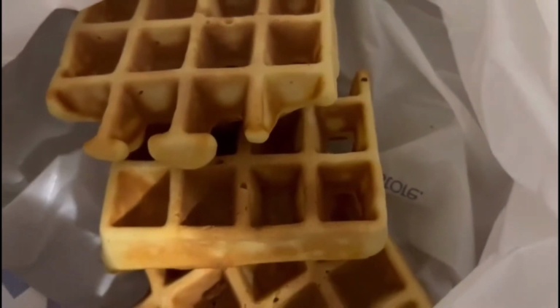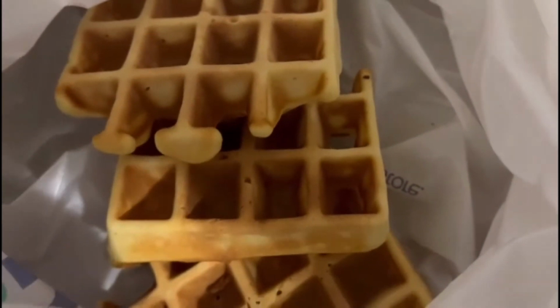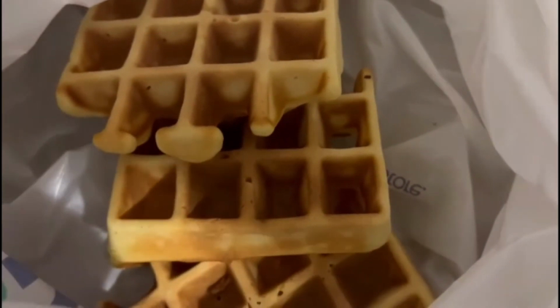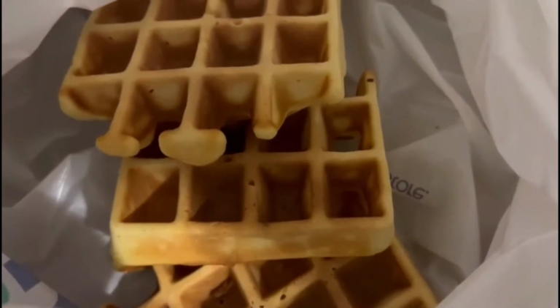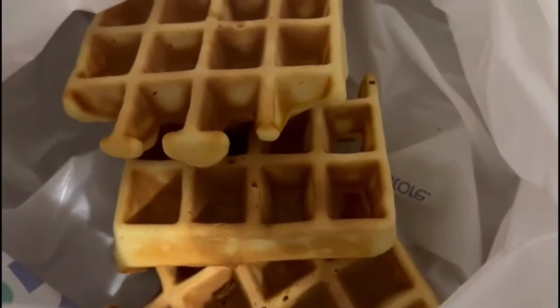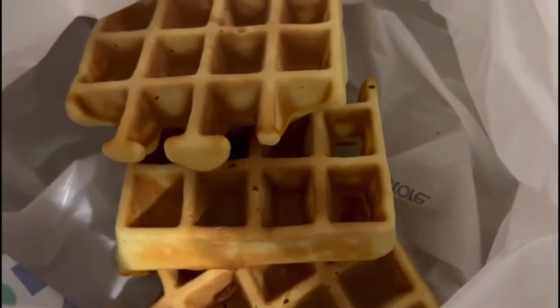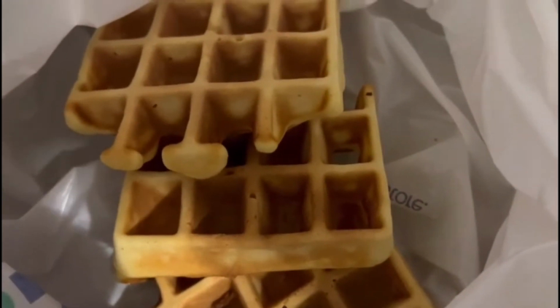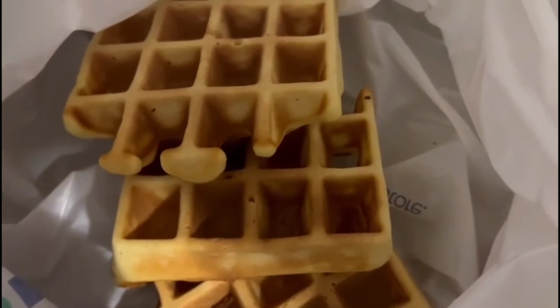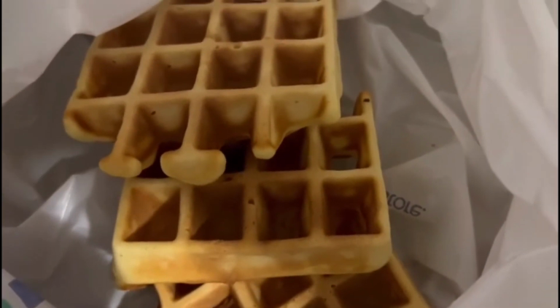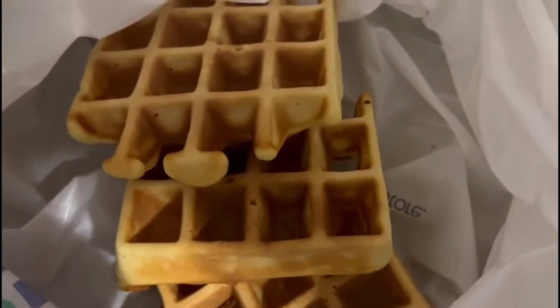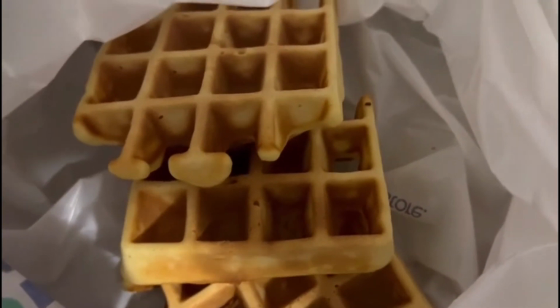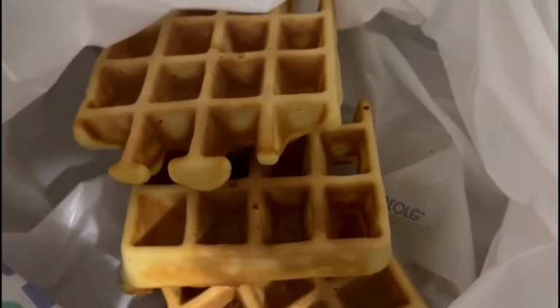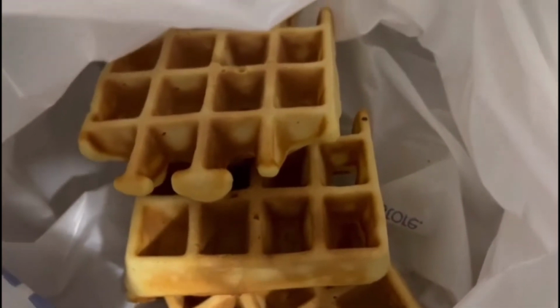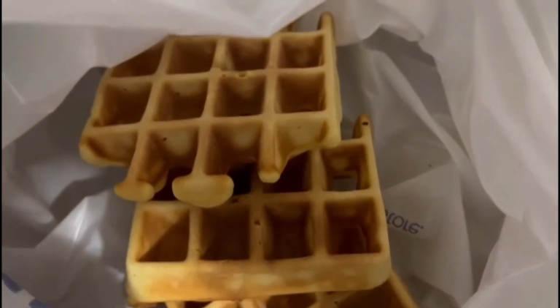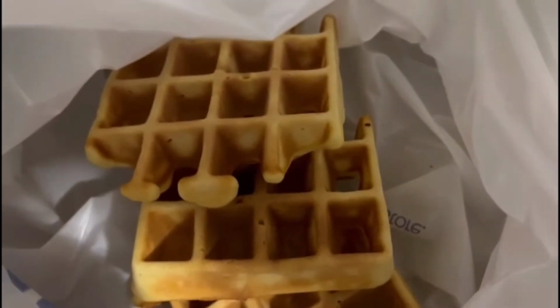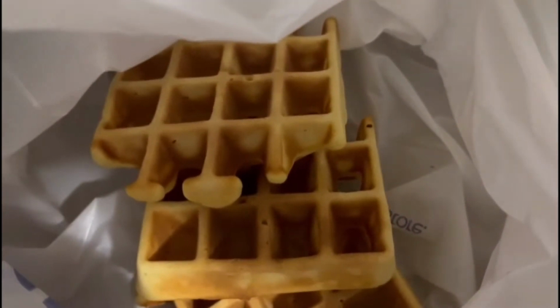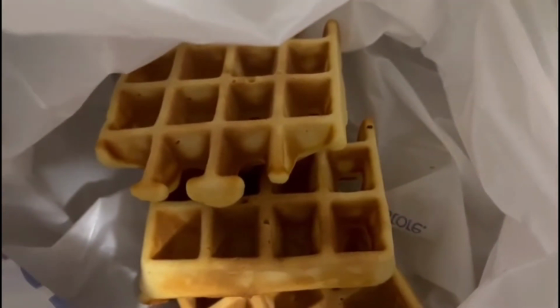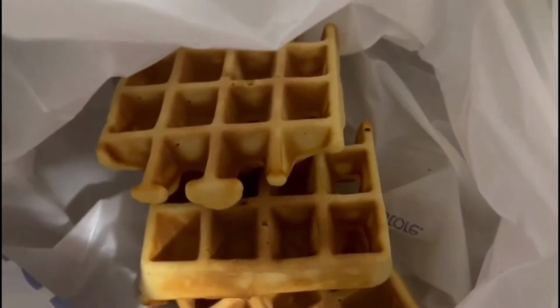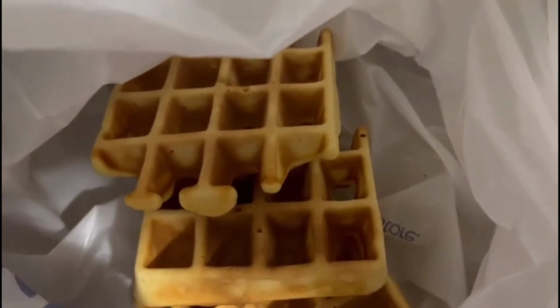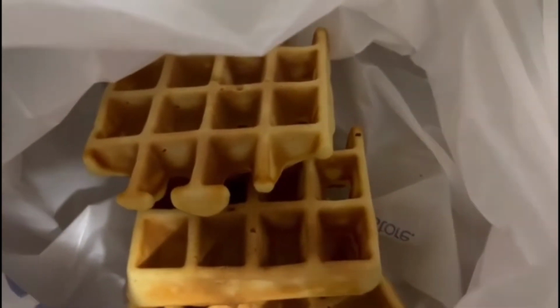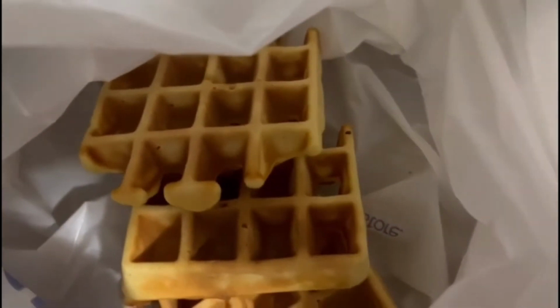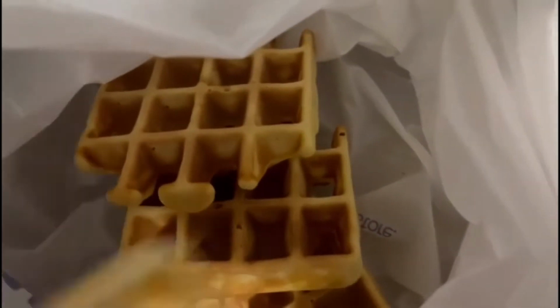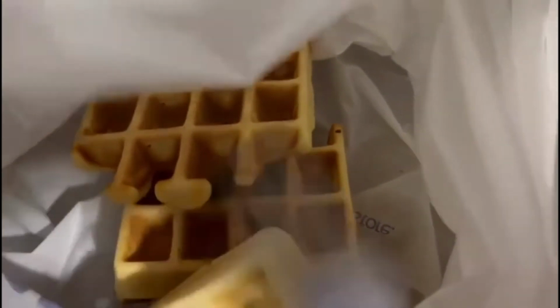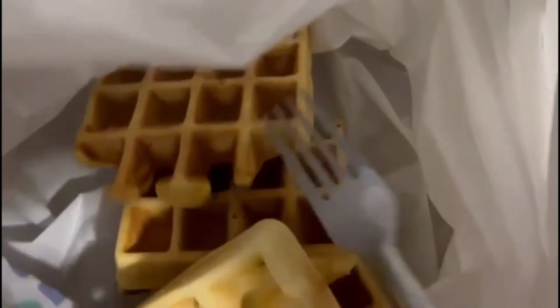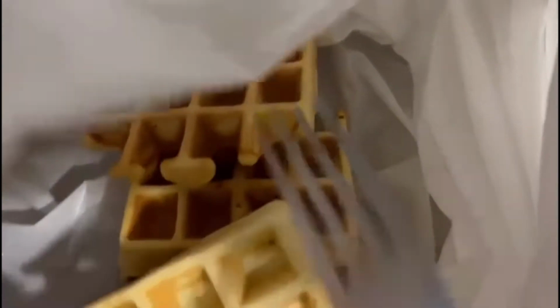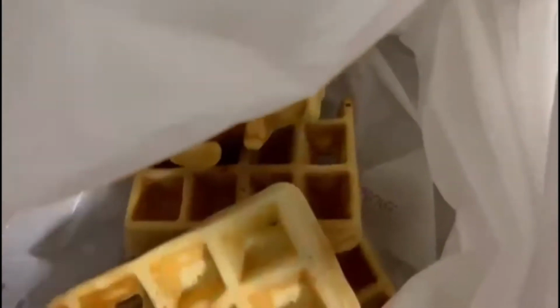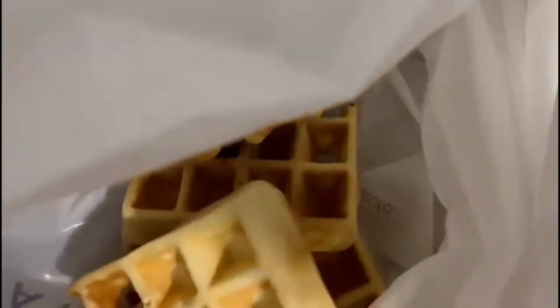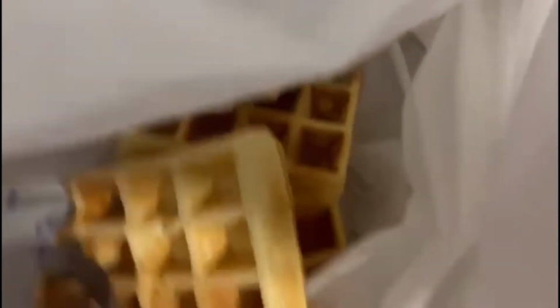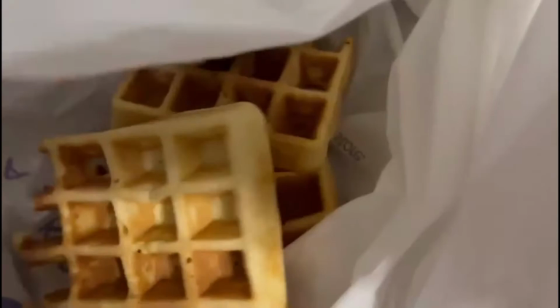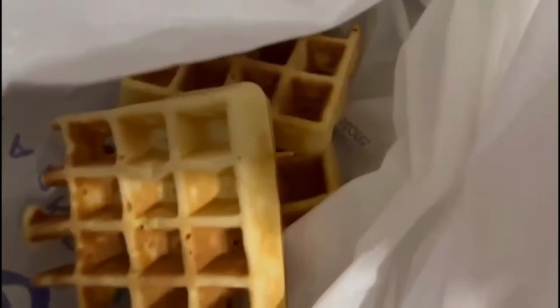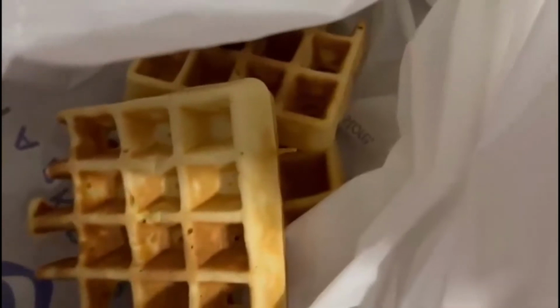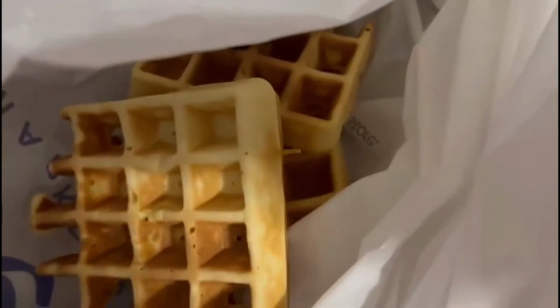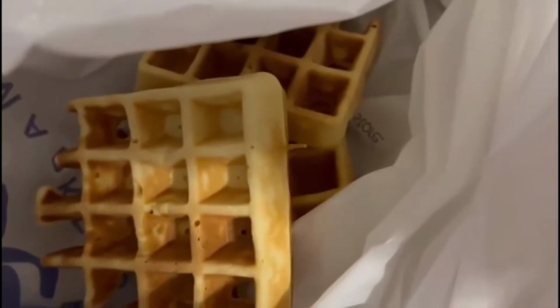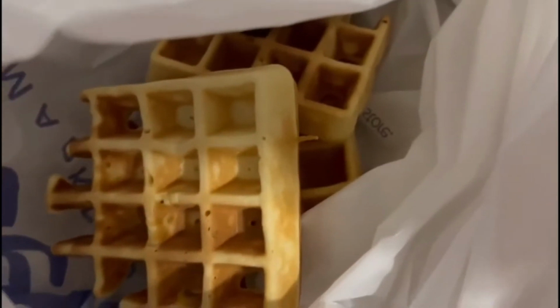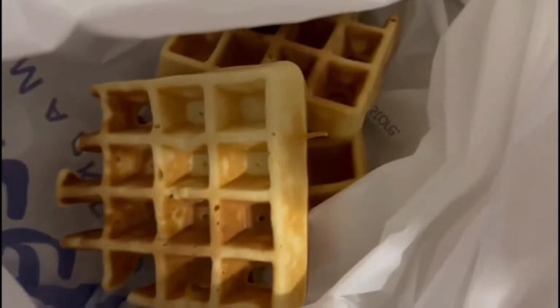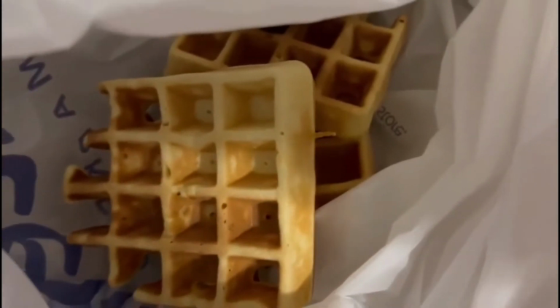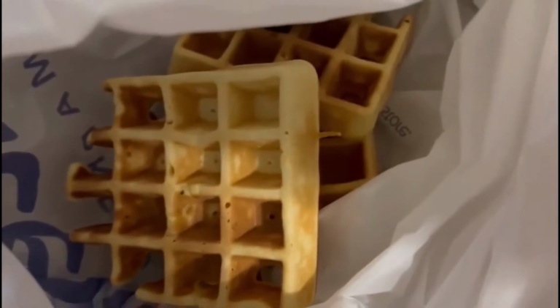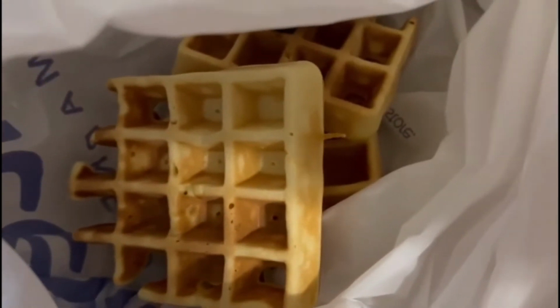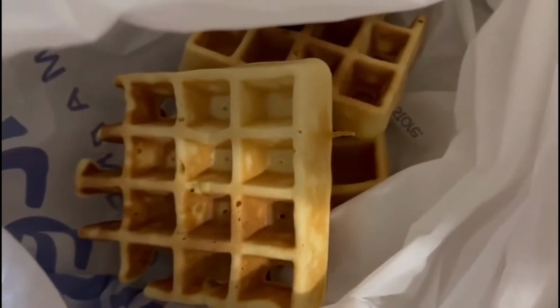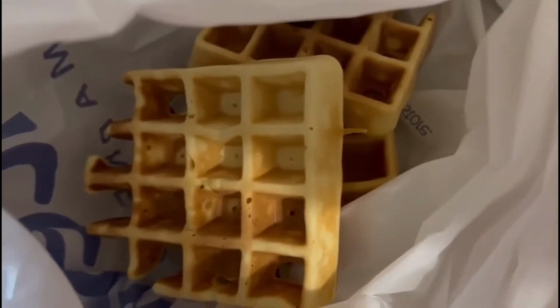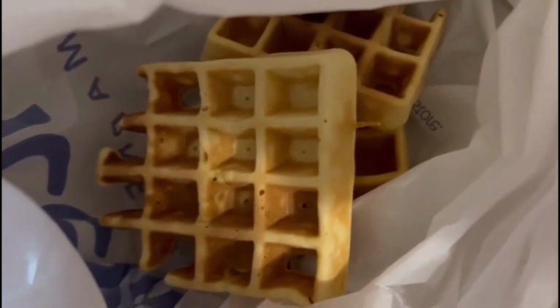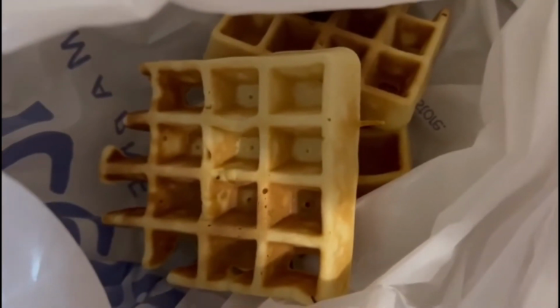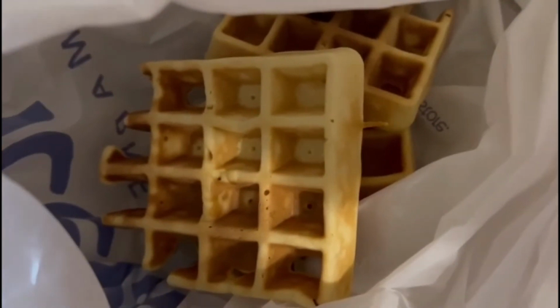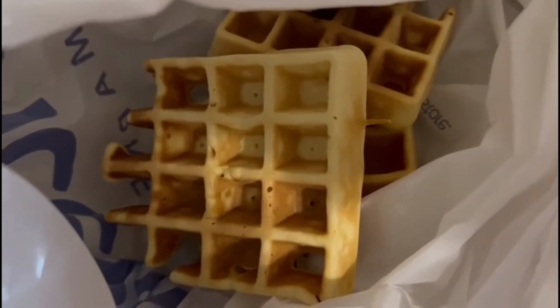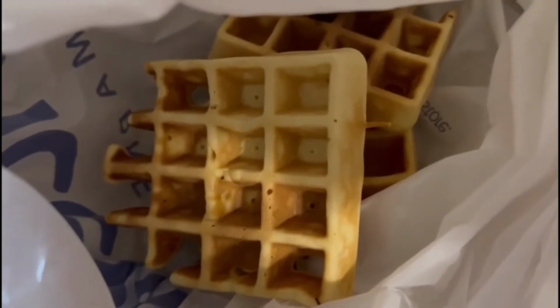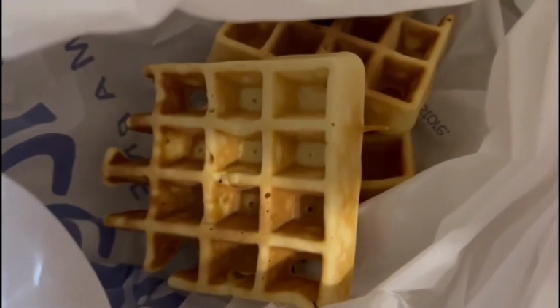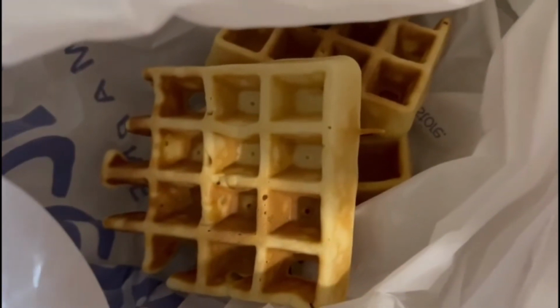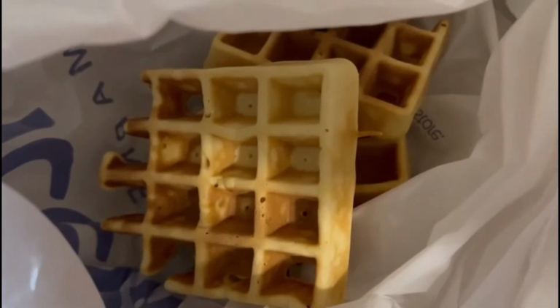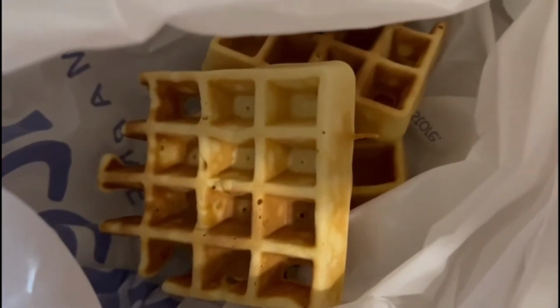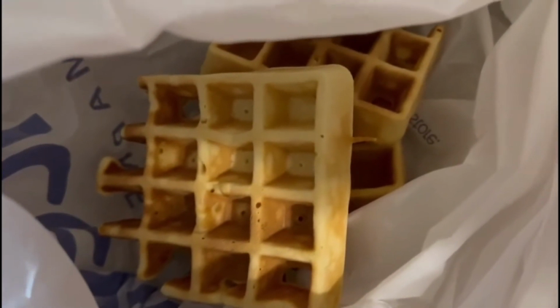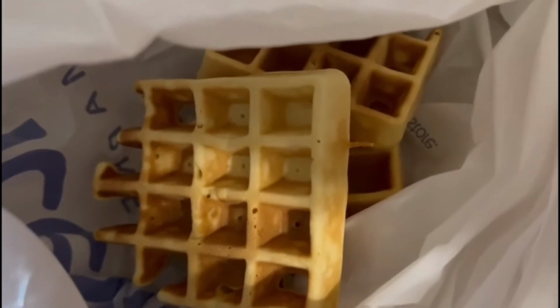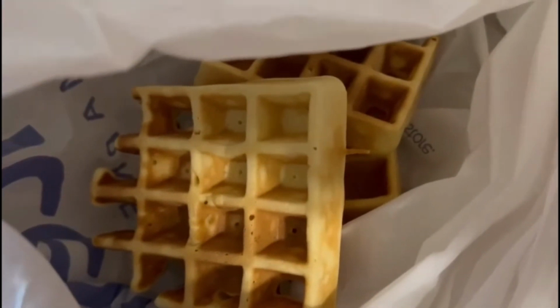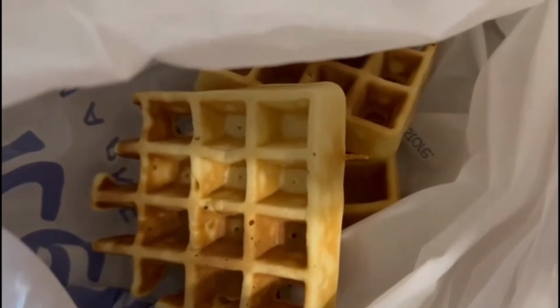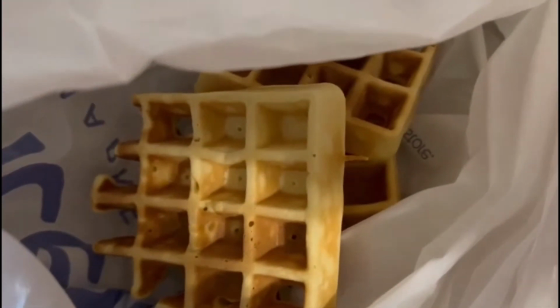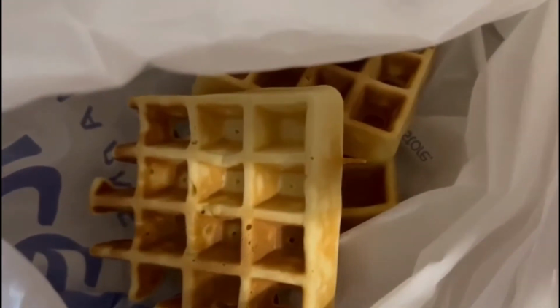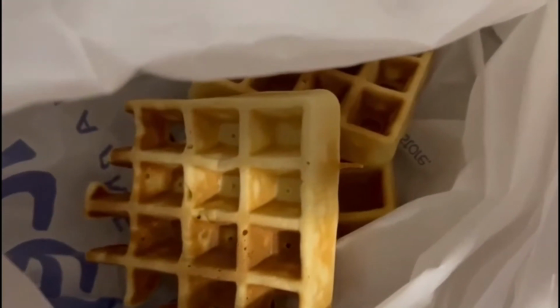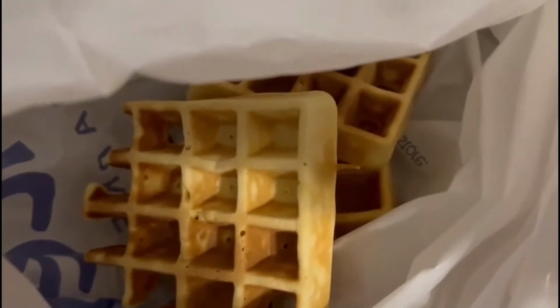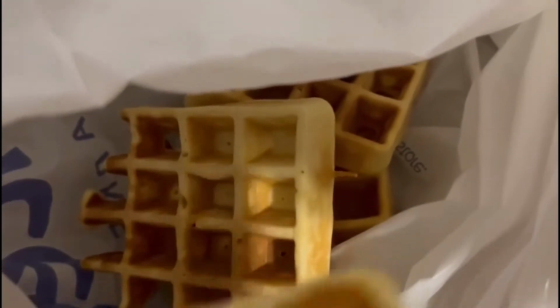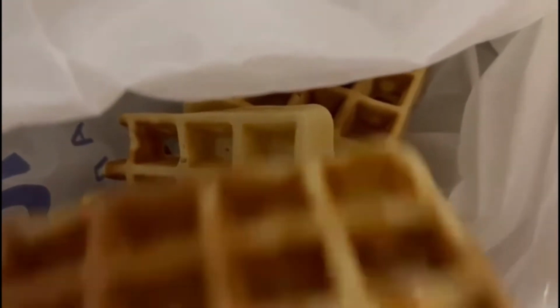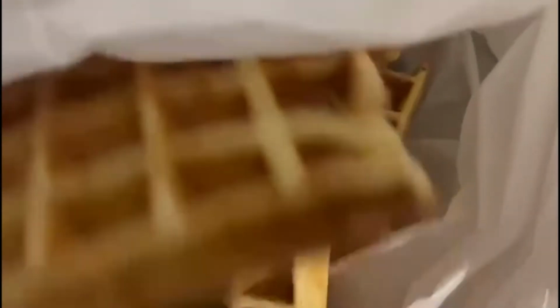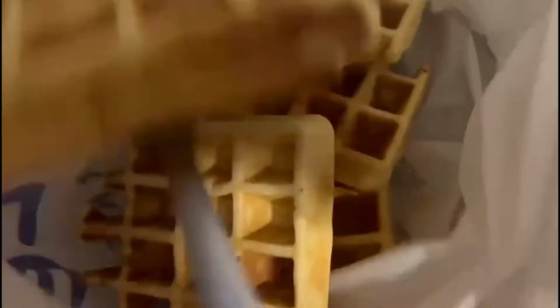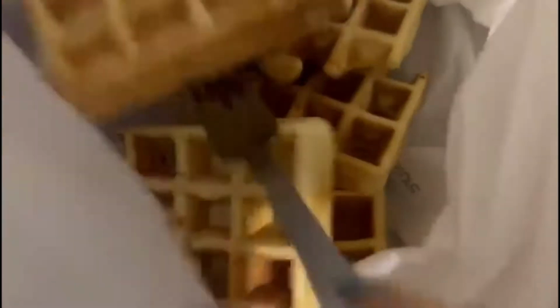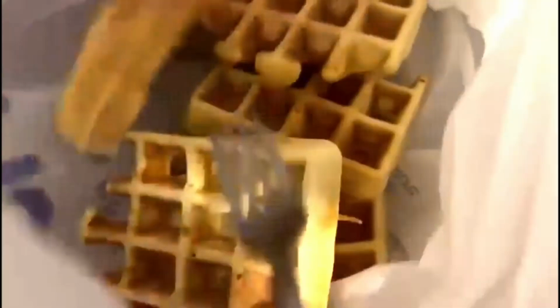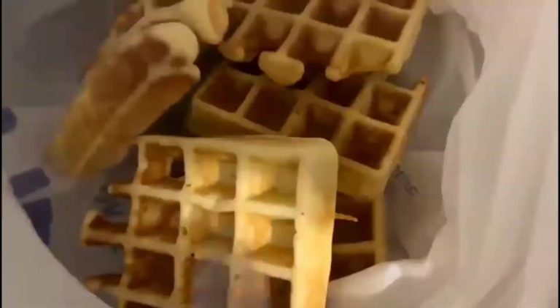Voilà, en quelque sorte, notre recette pour aujourd'hui.